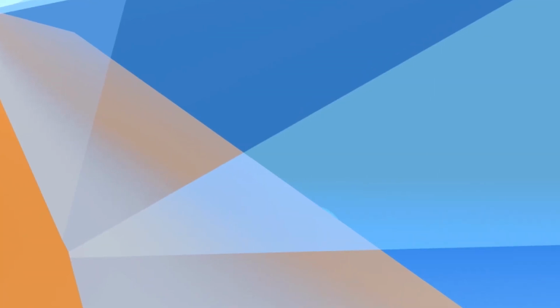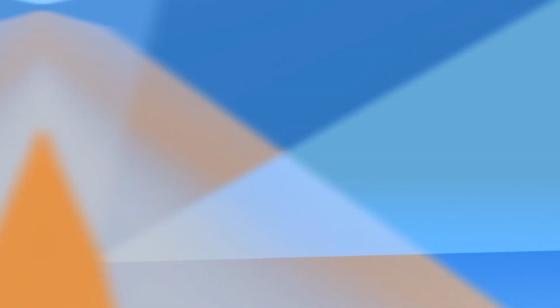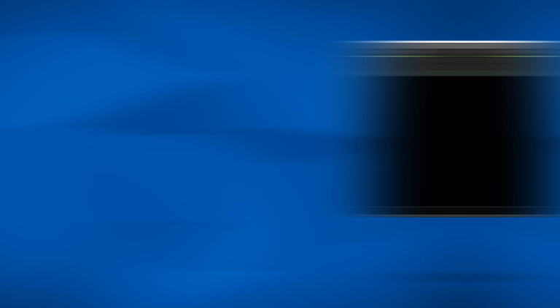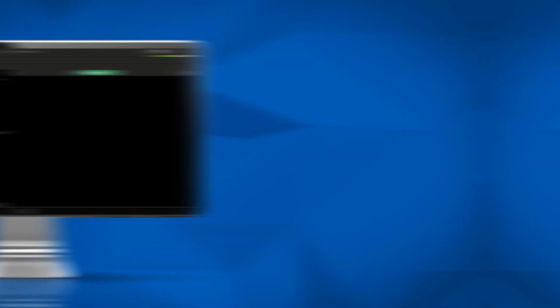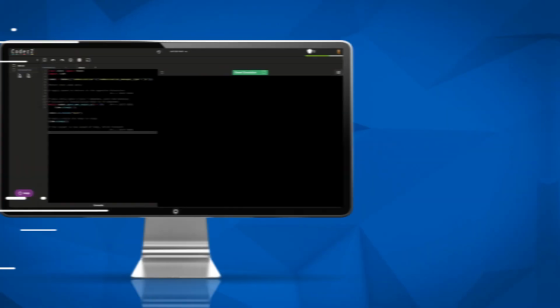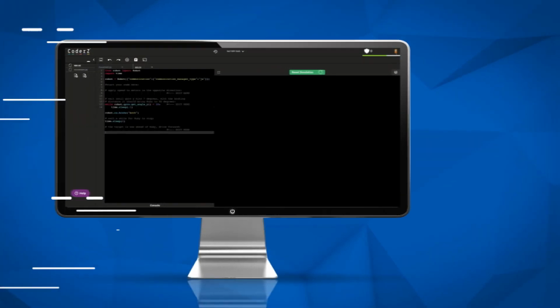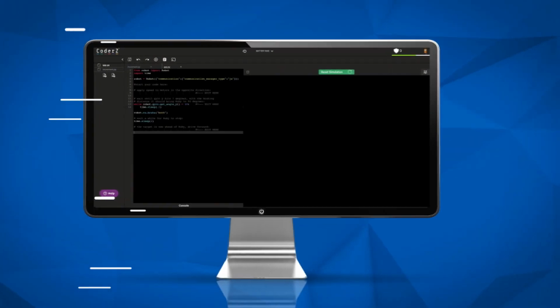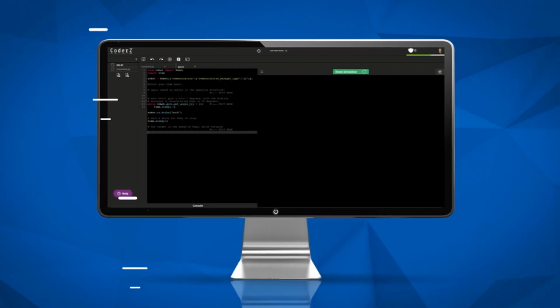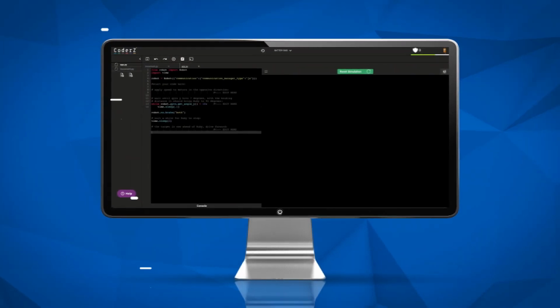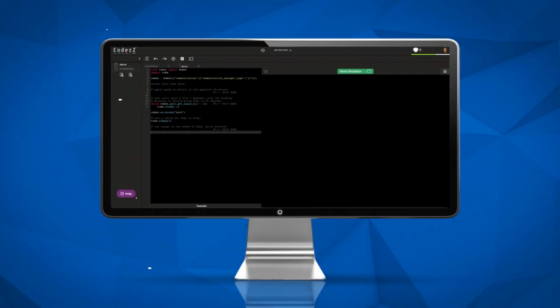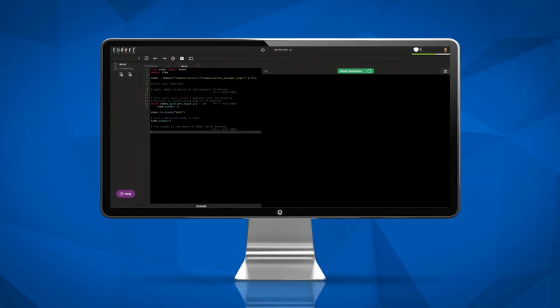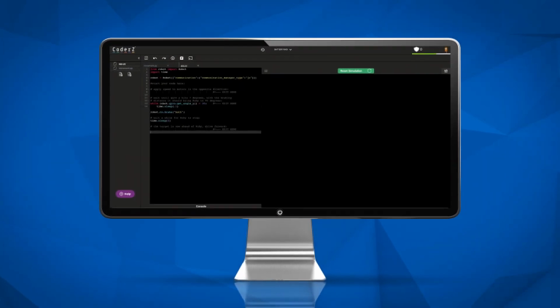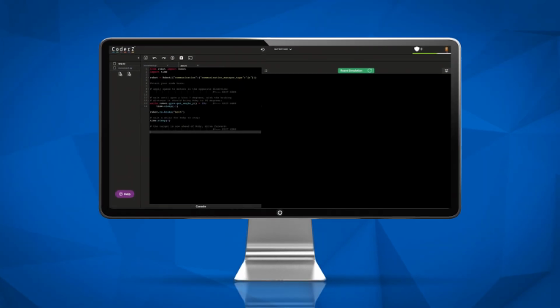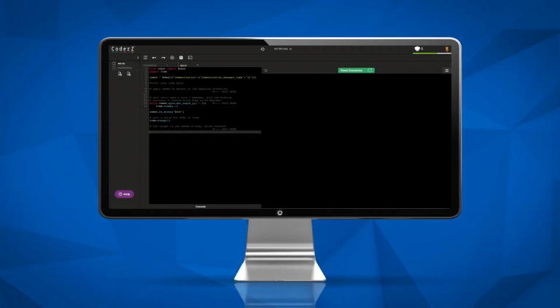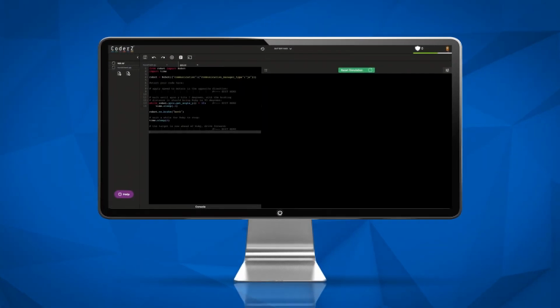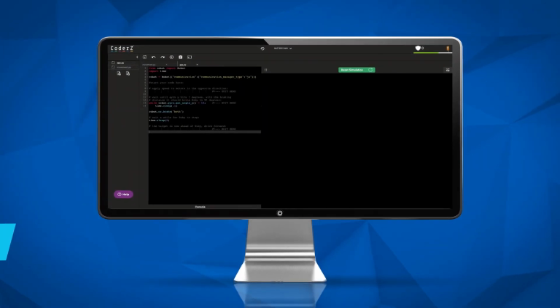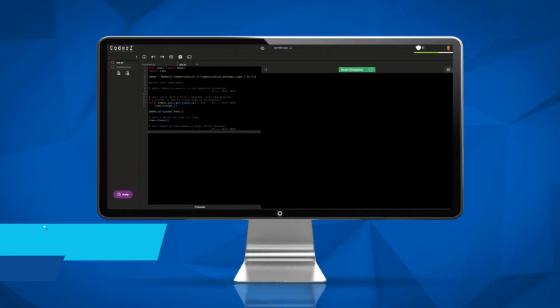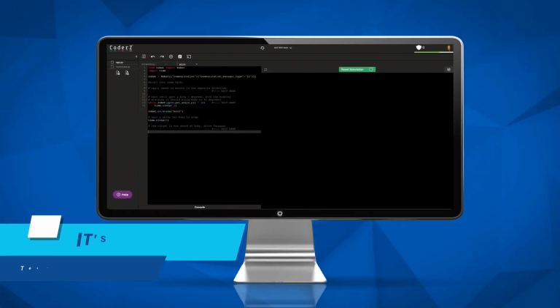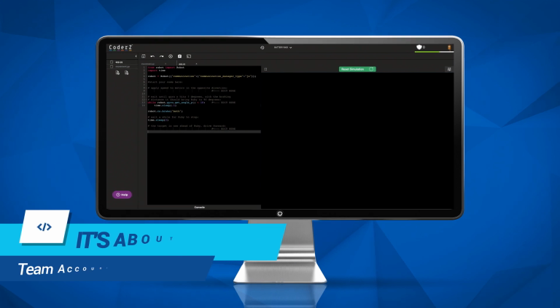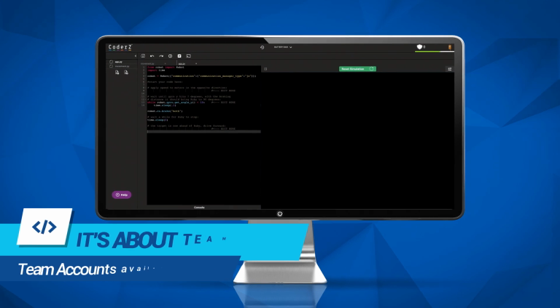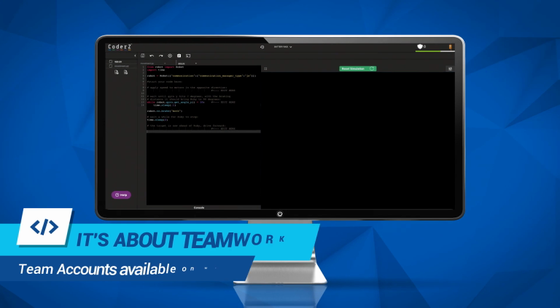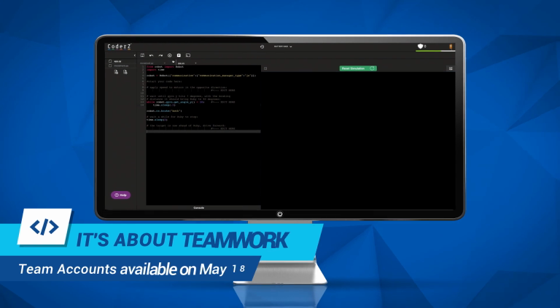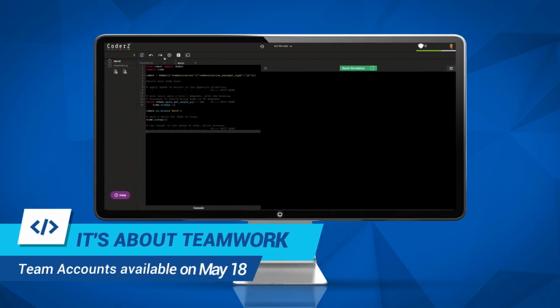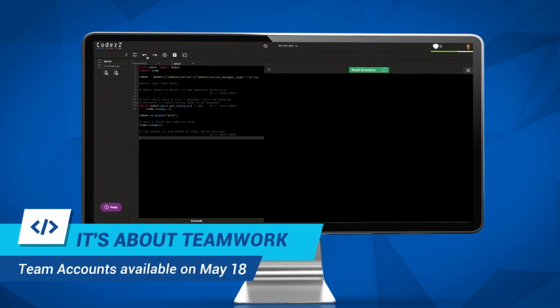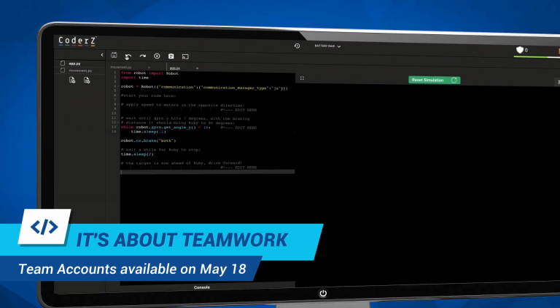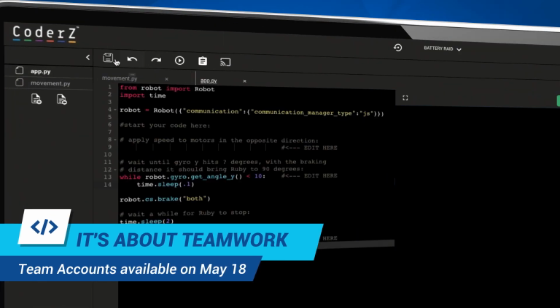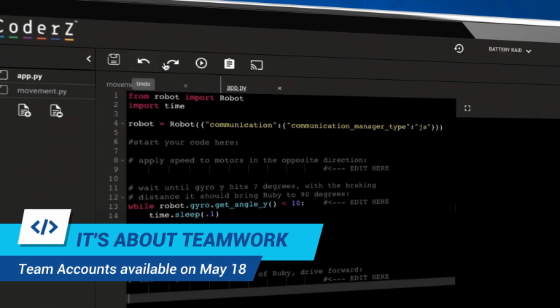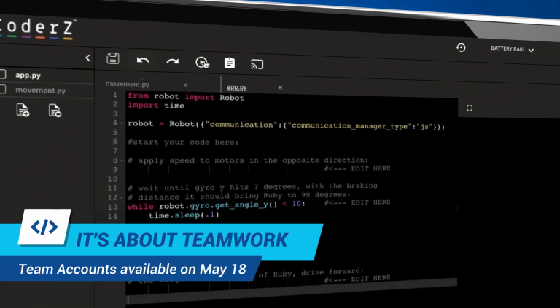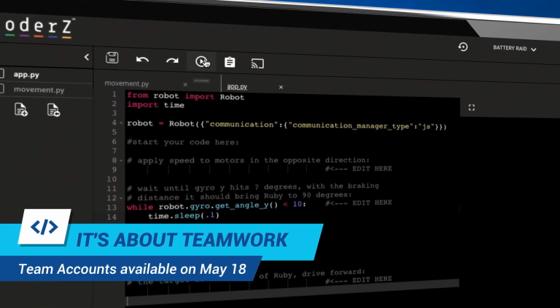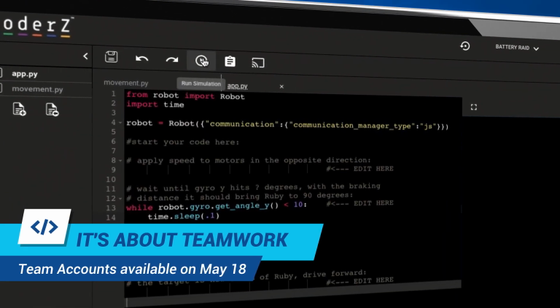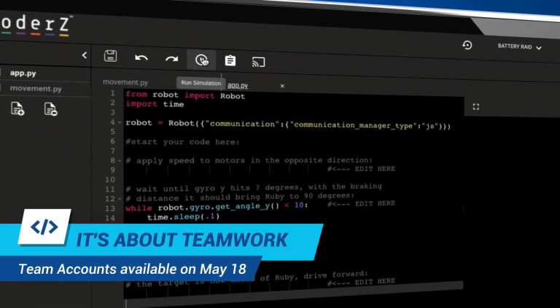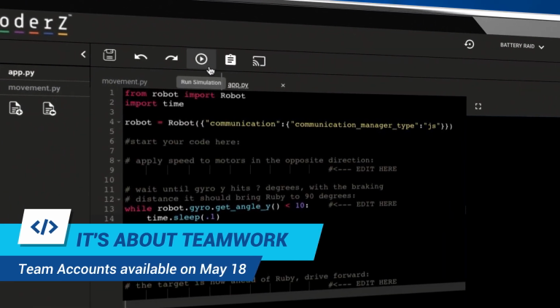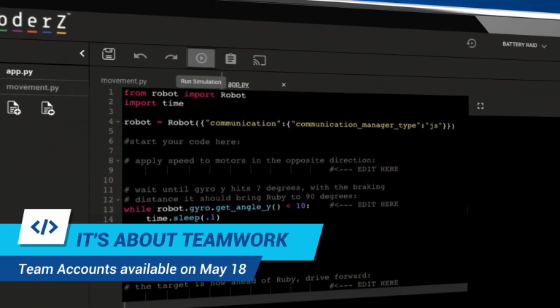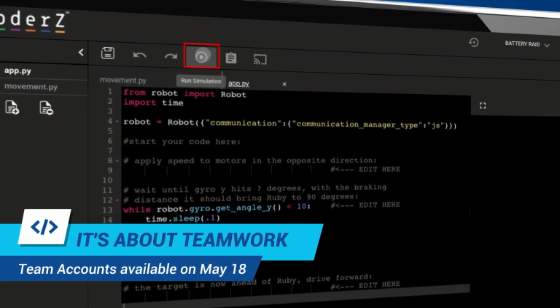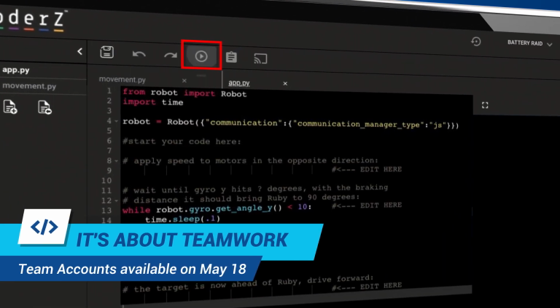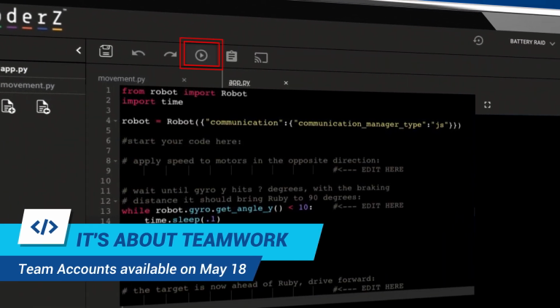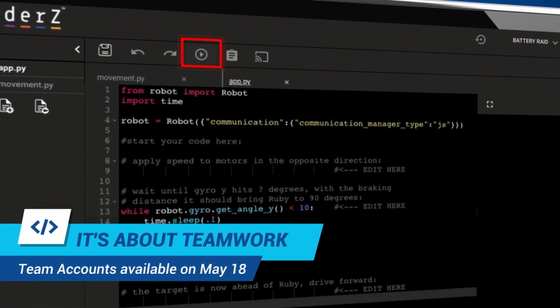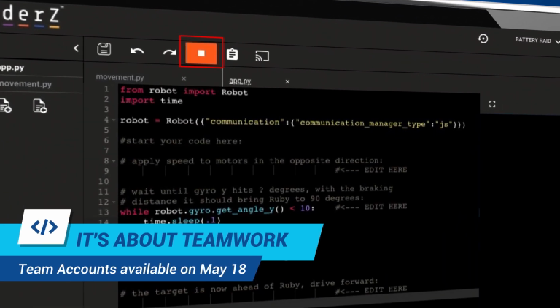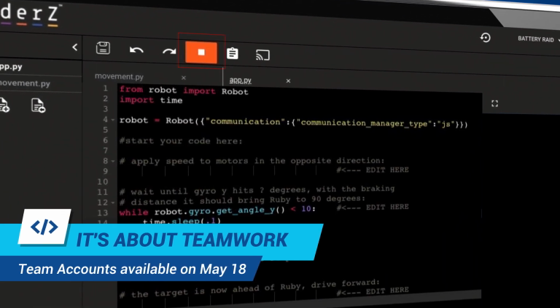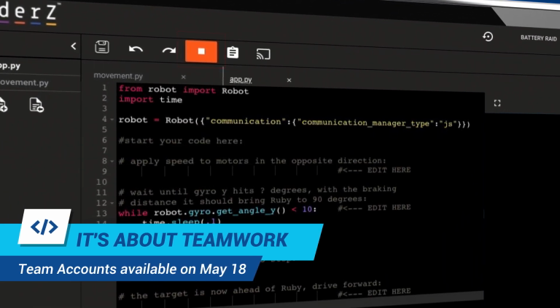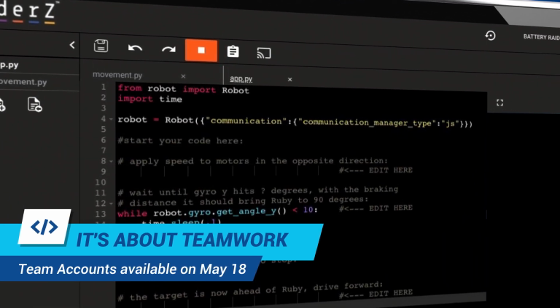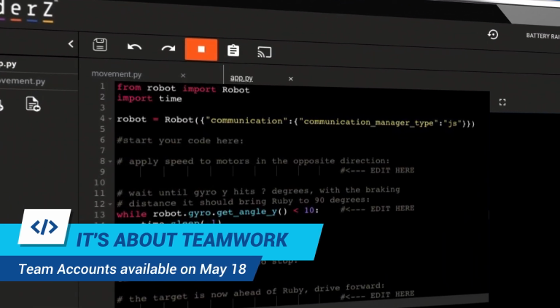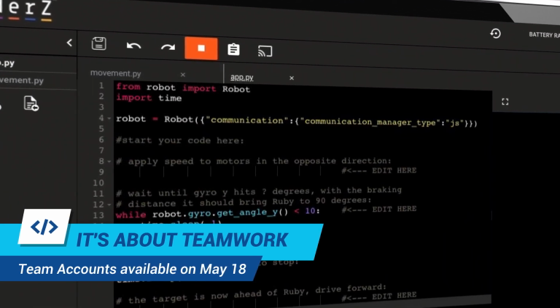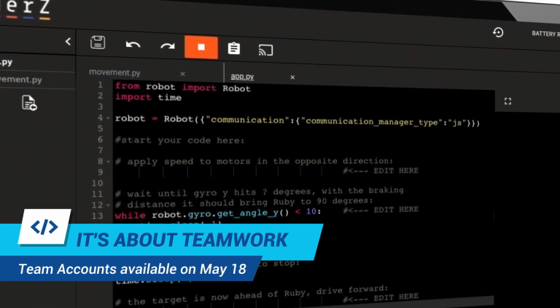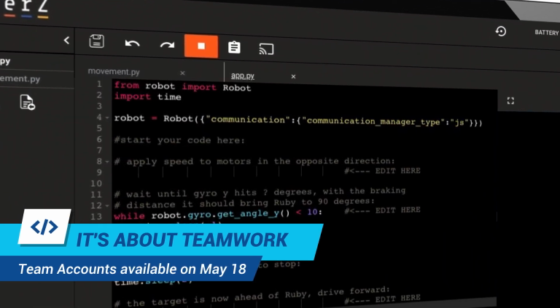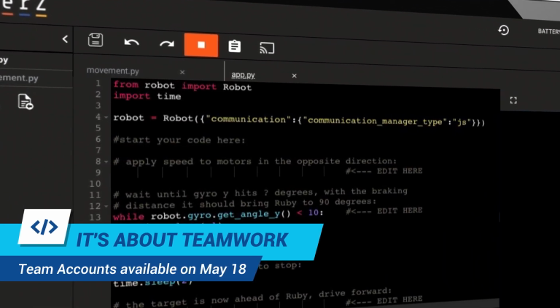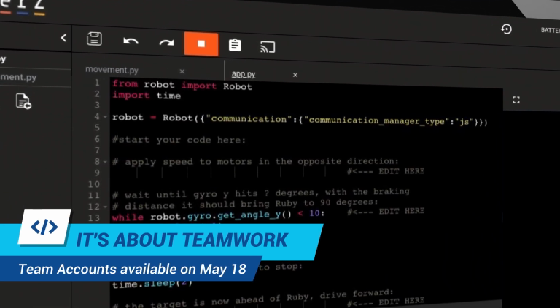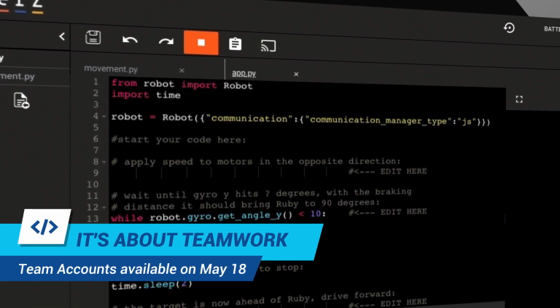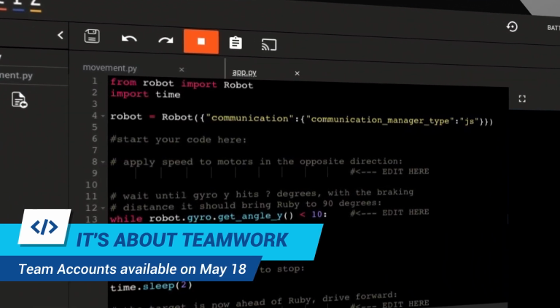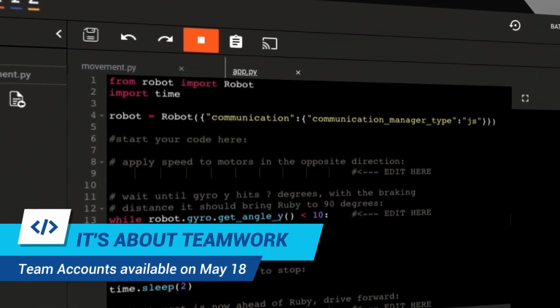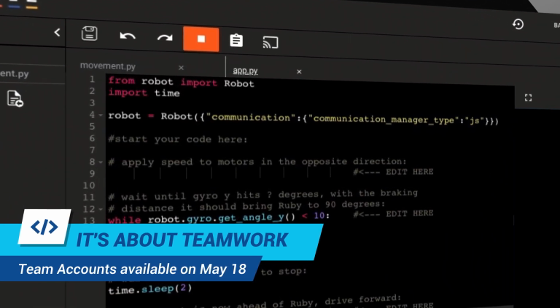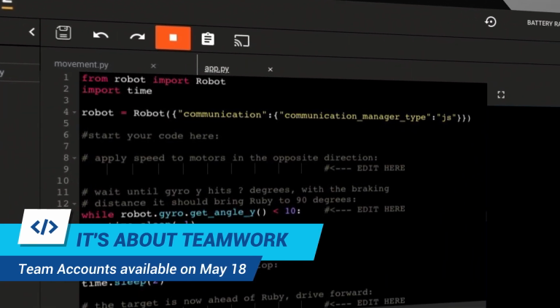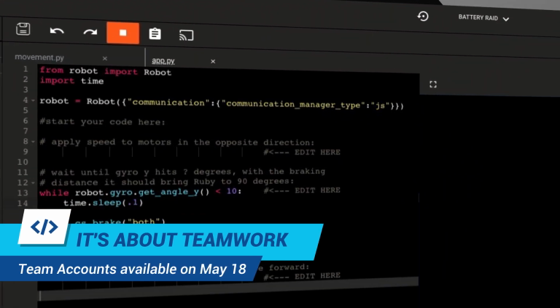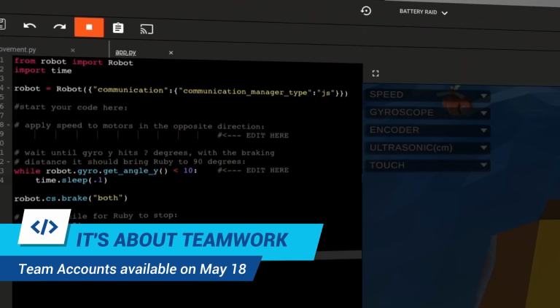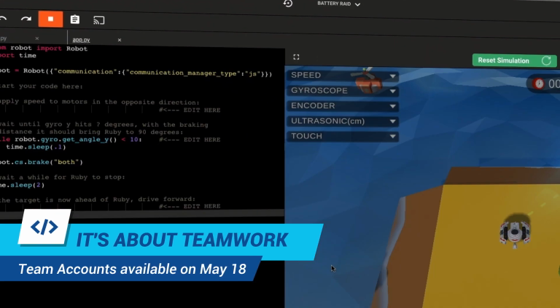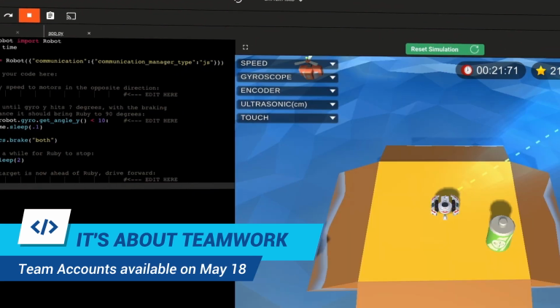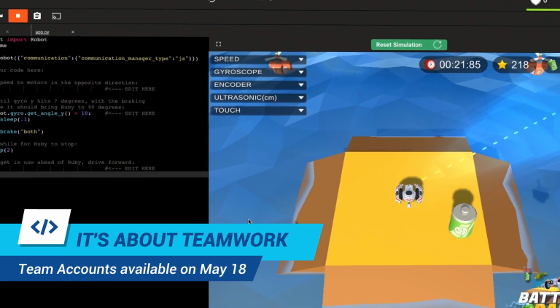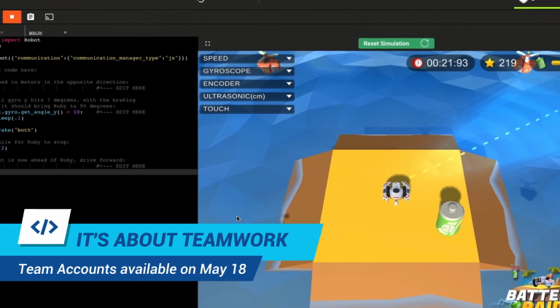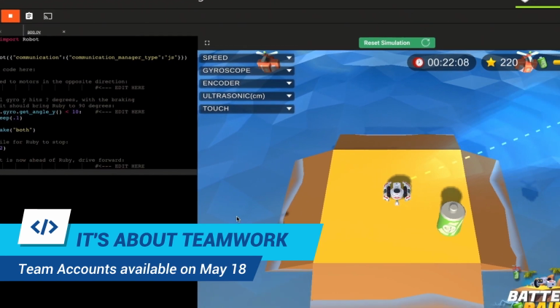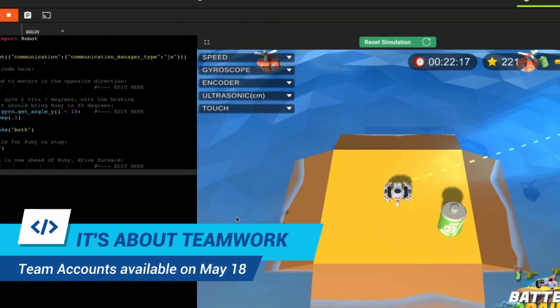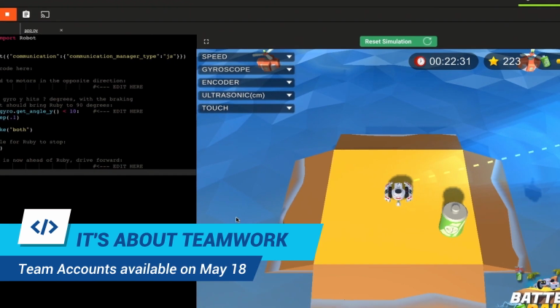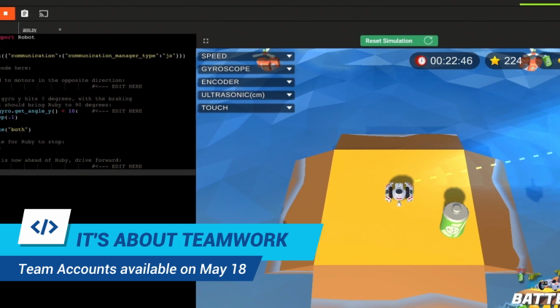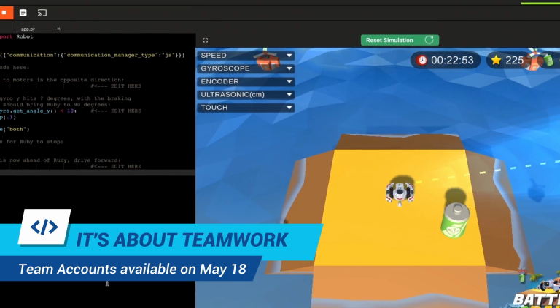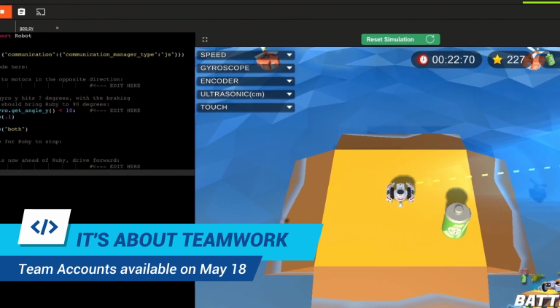Once your team decides which code is the best, log in to your team account to run your code and start the real competition.